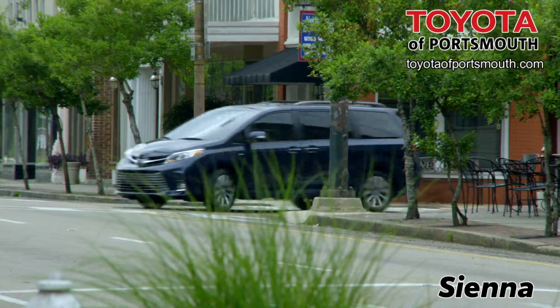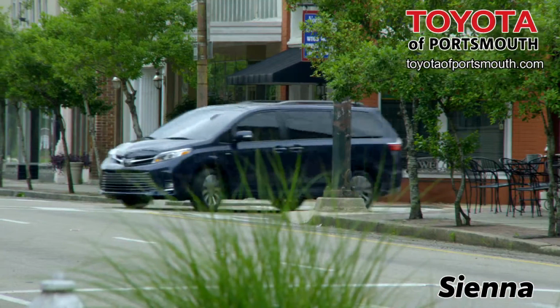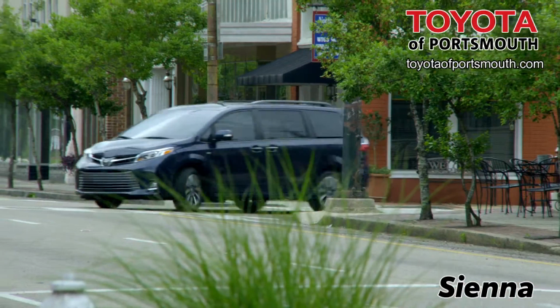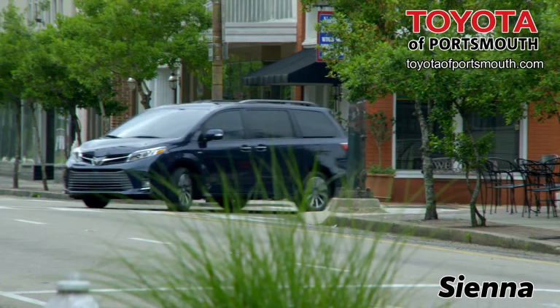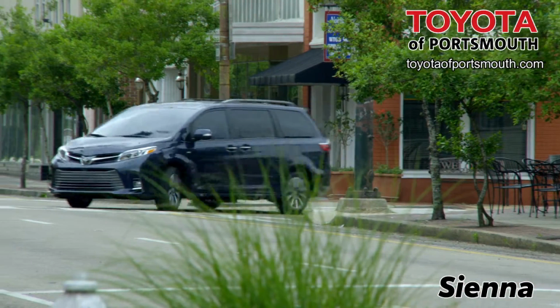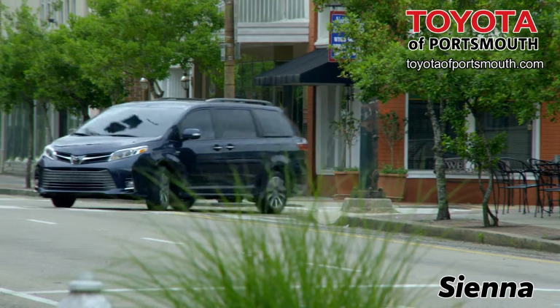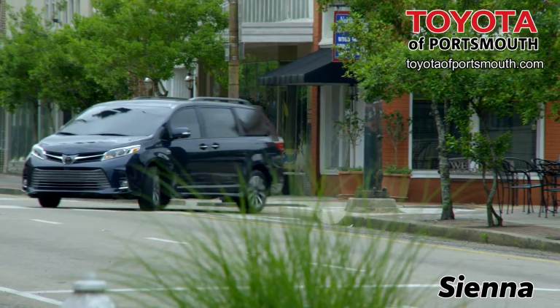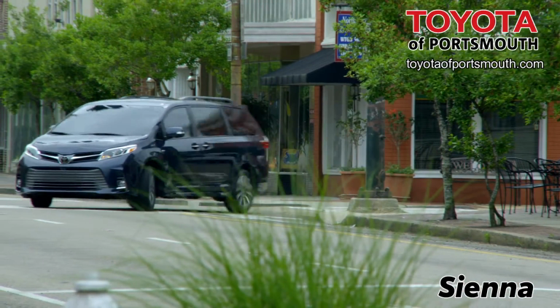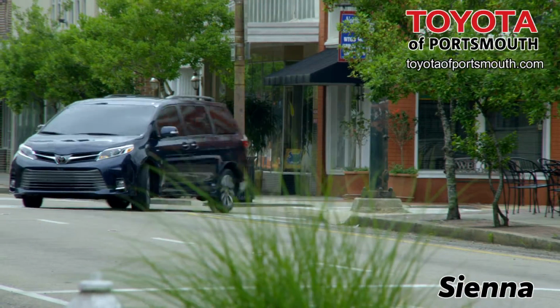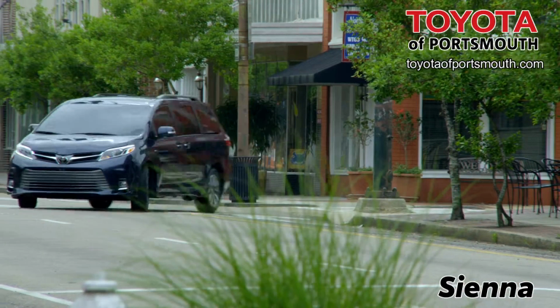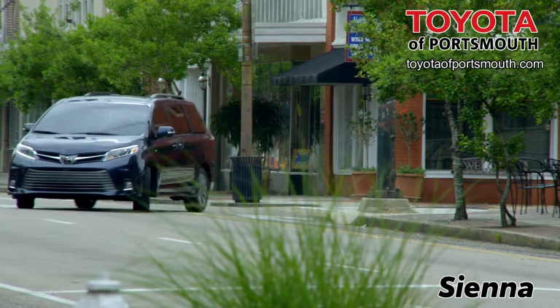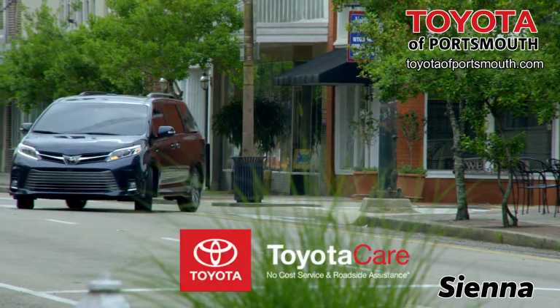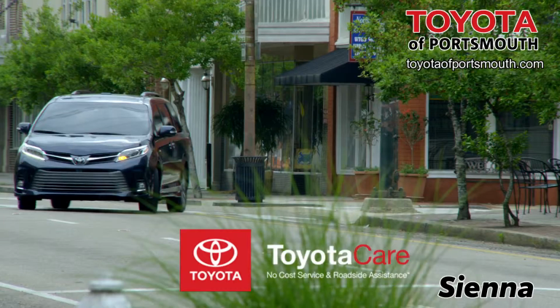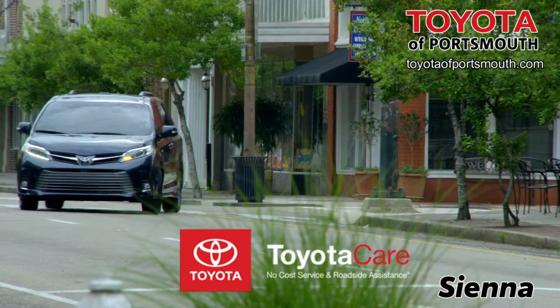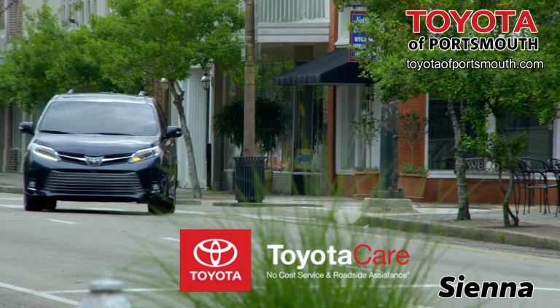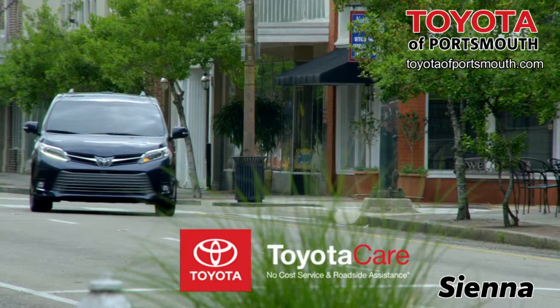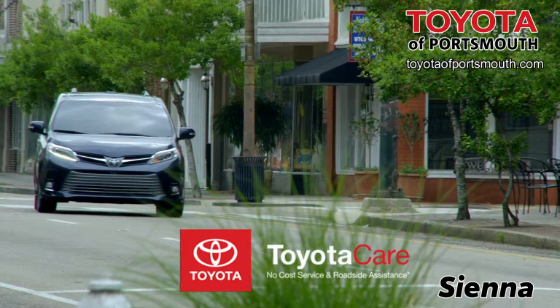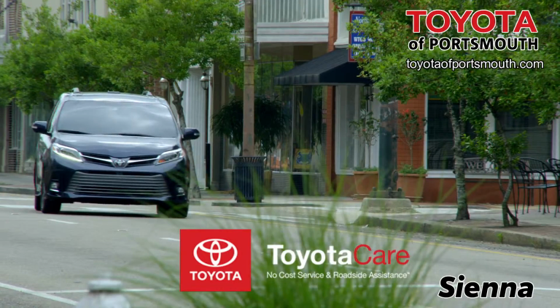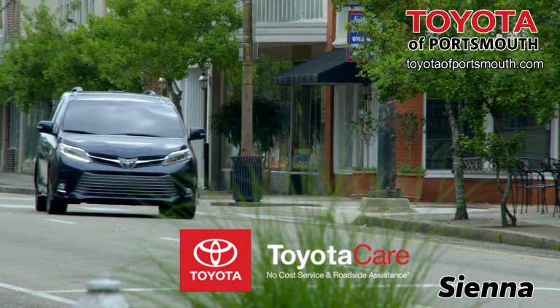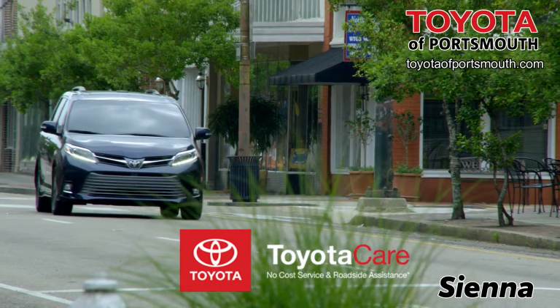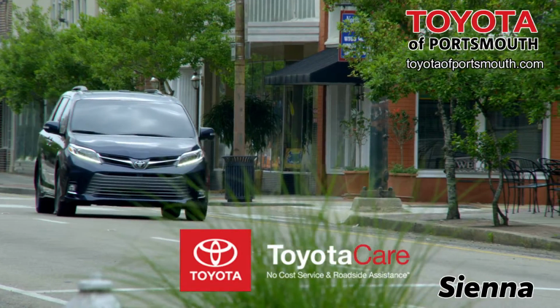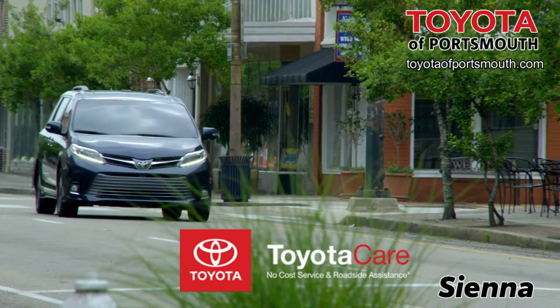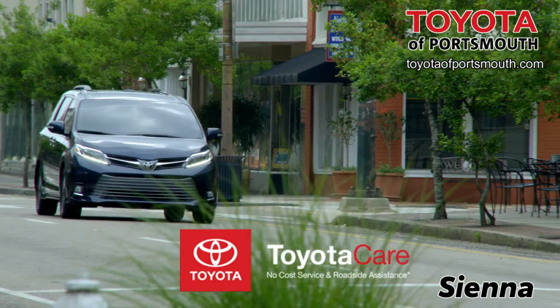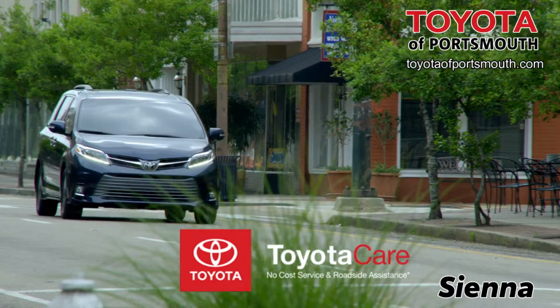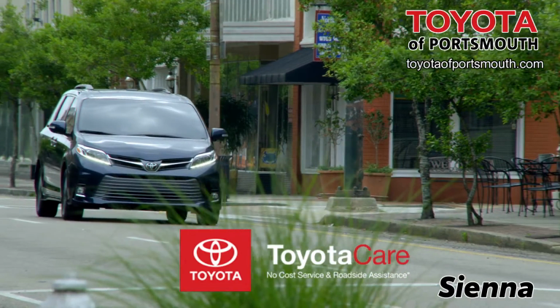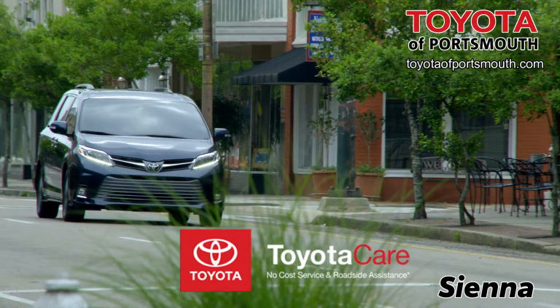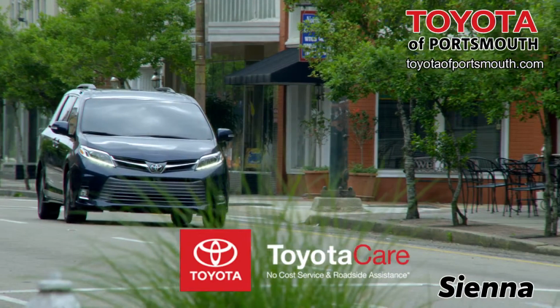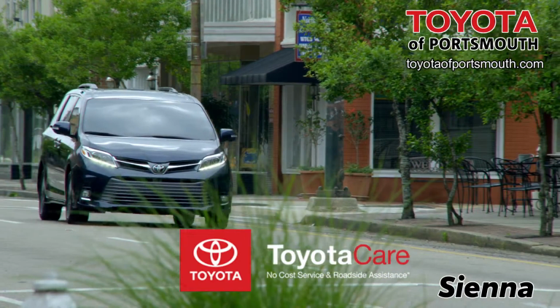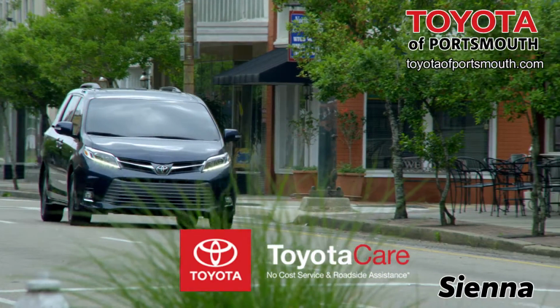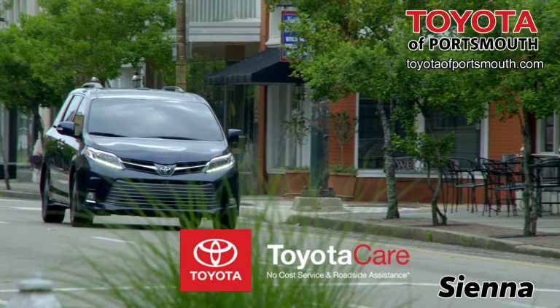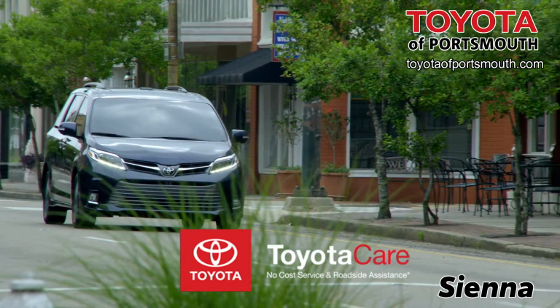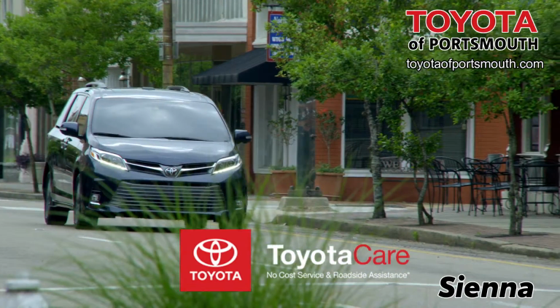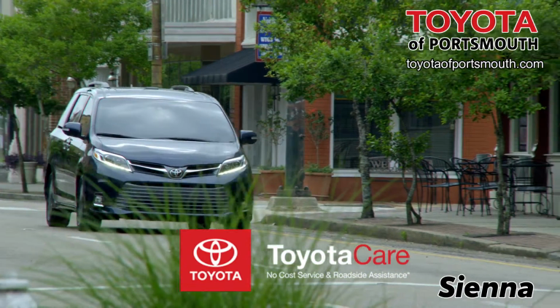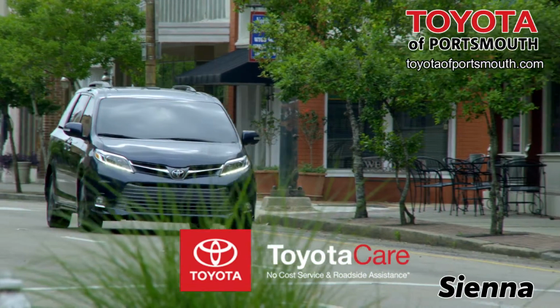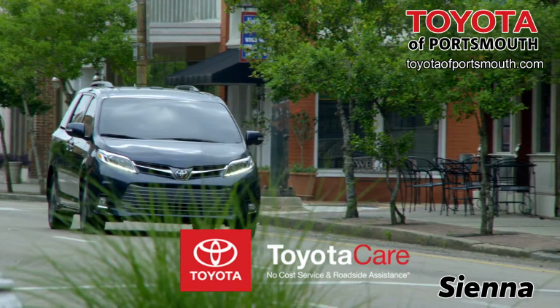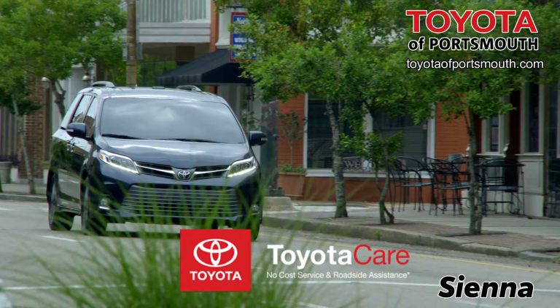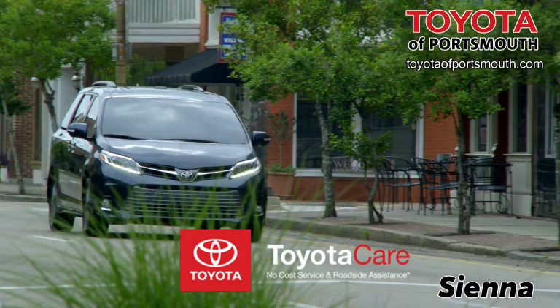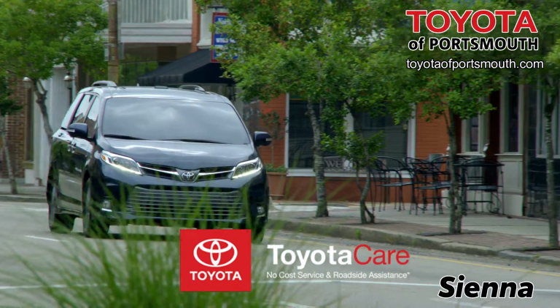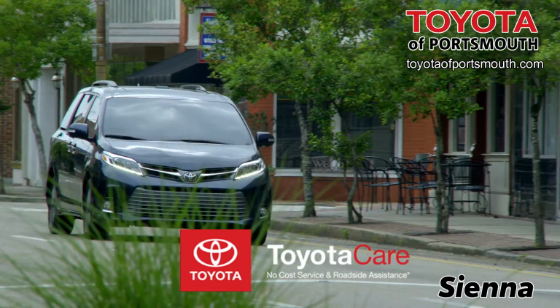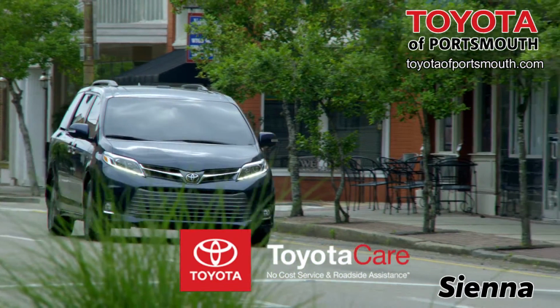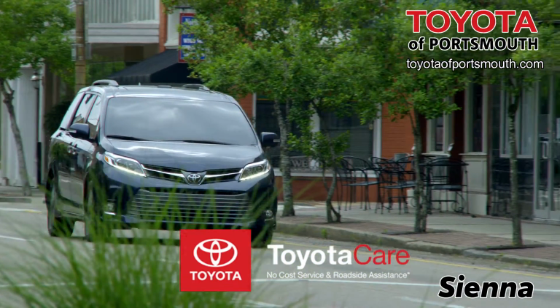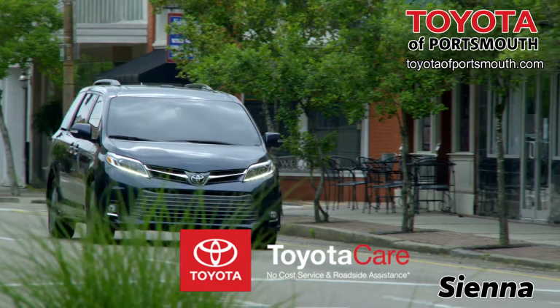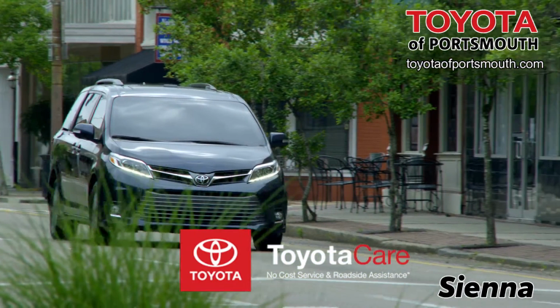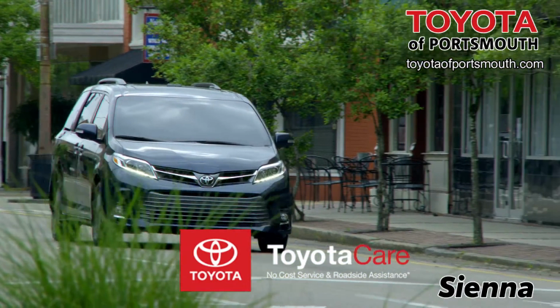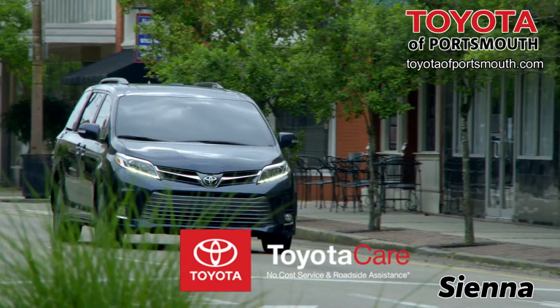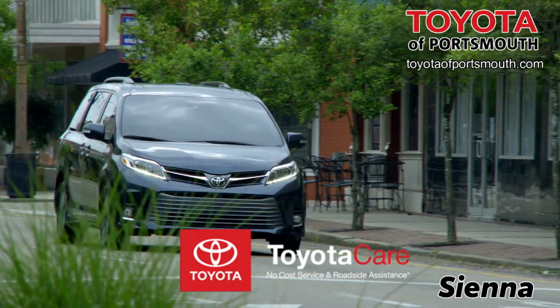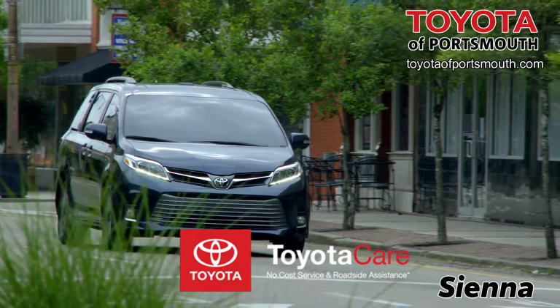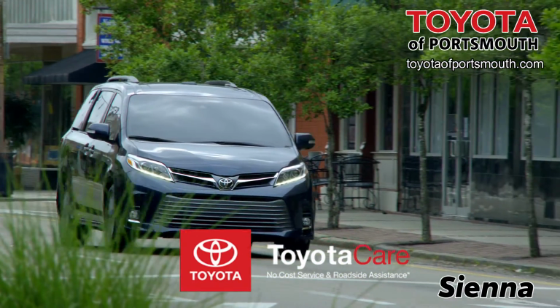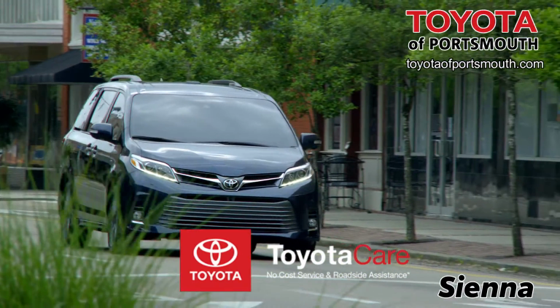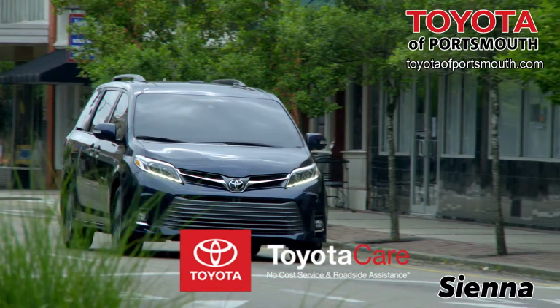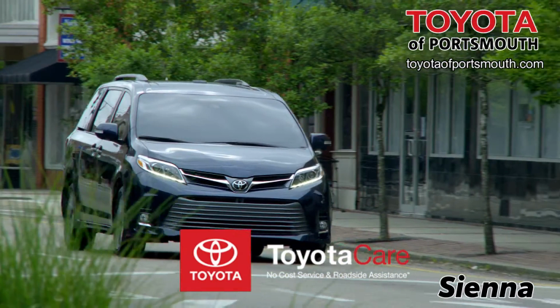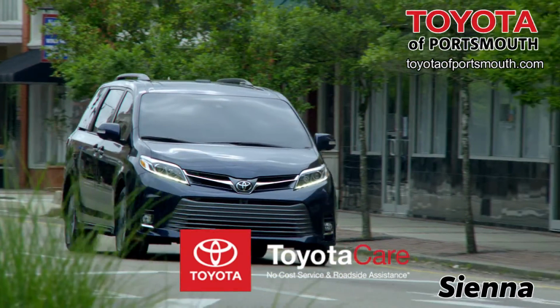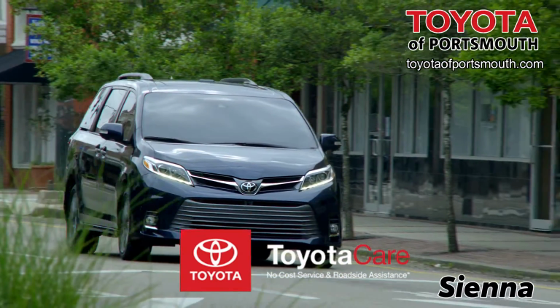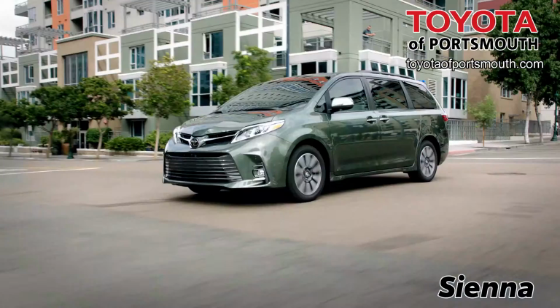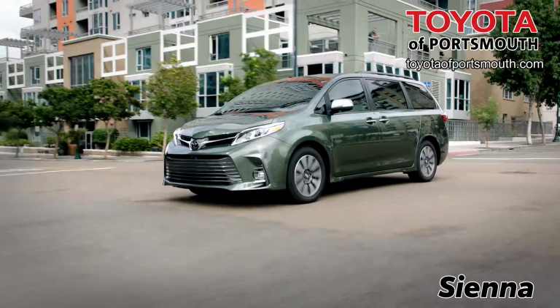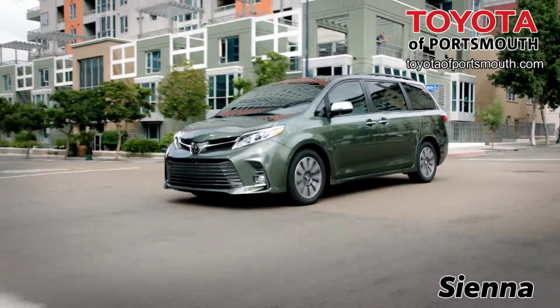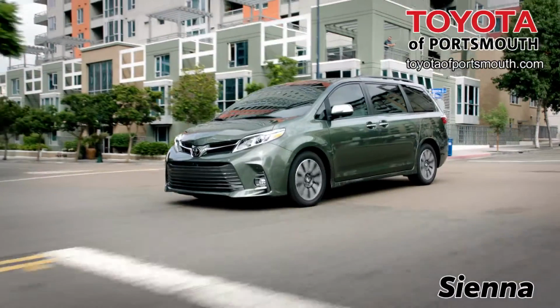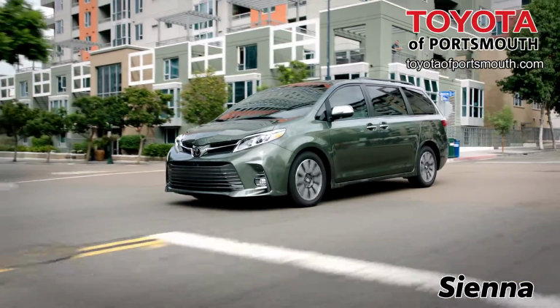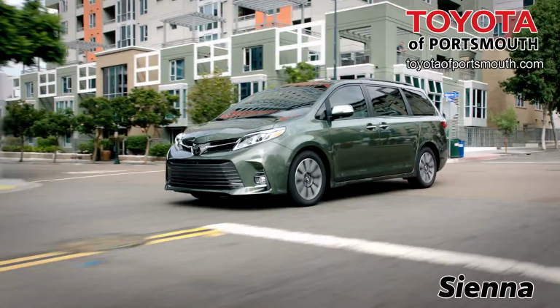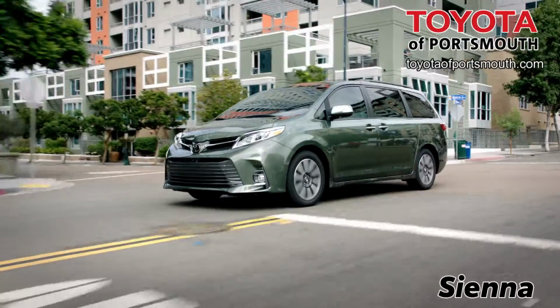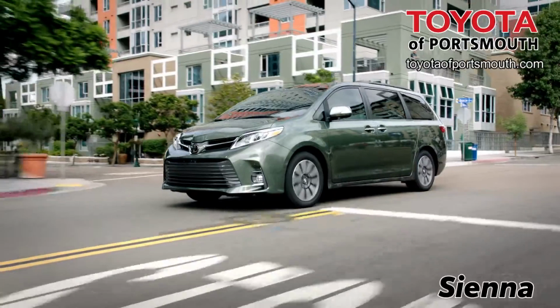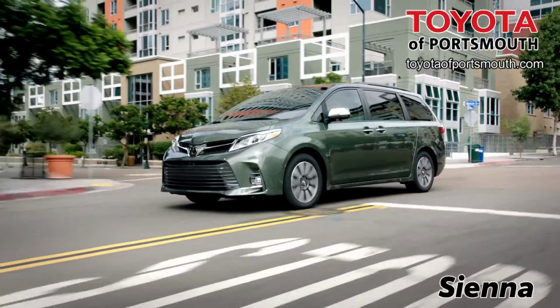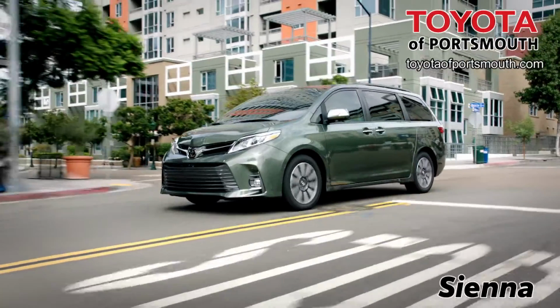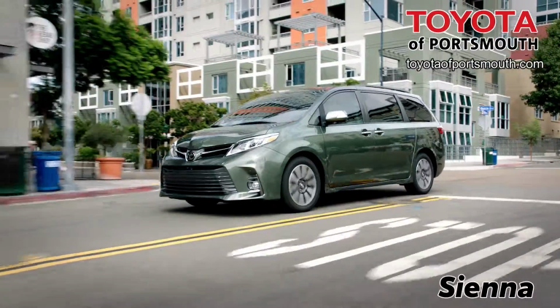Plus, you get added value with ToyotaCare — a two-year, 25,000-mile maintenance plan with roadside assistance. The Swagger Wagon.